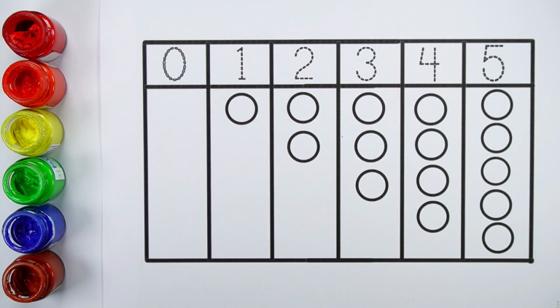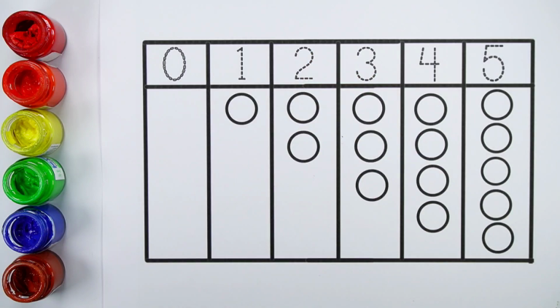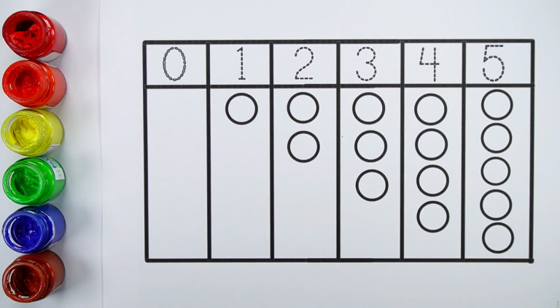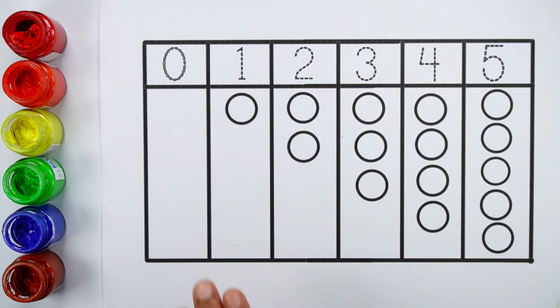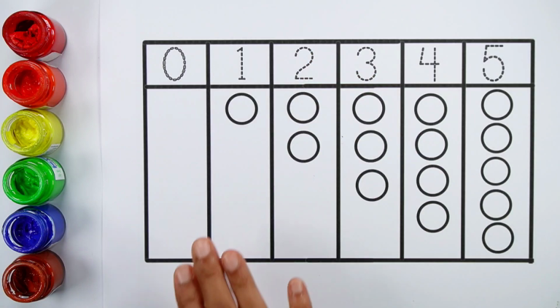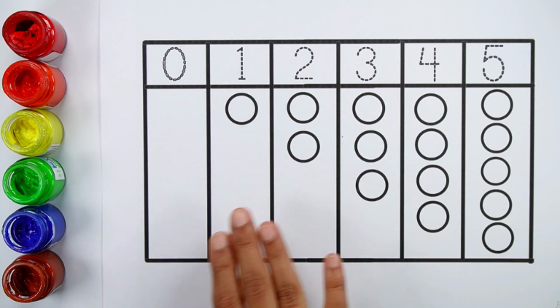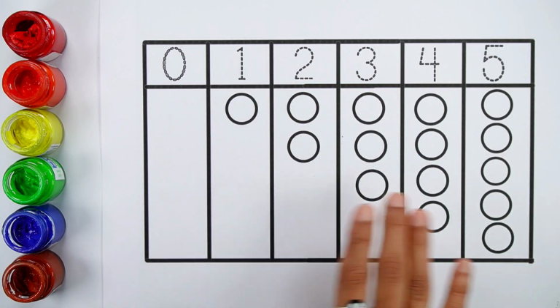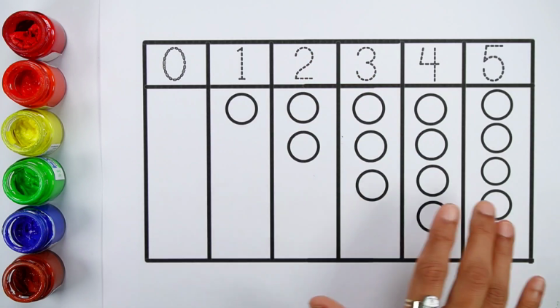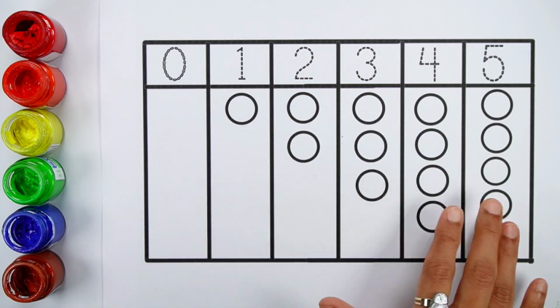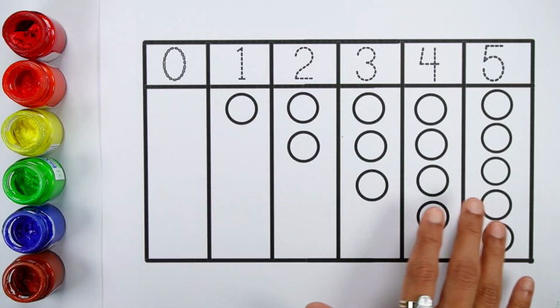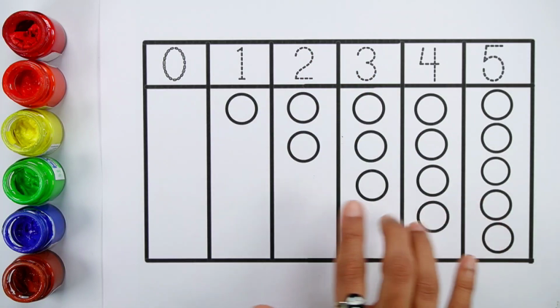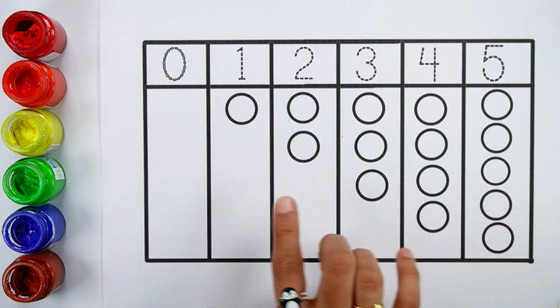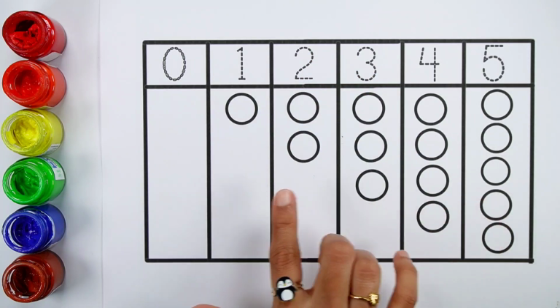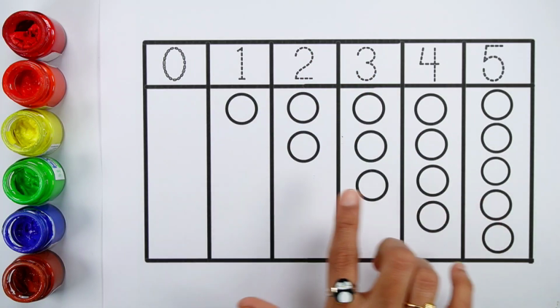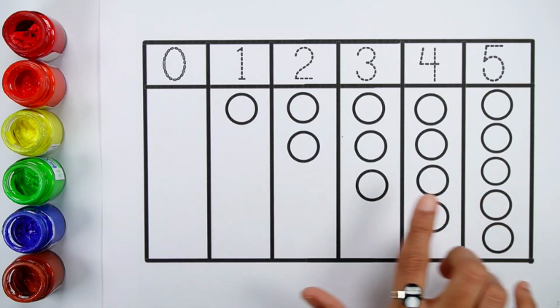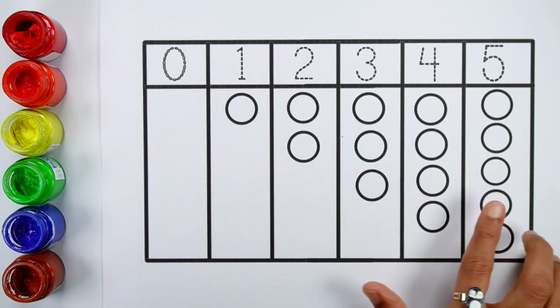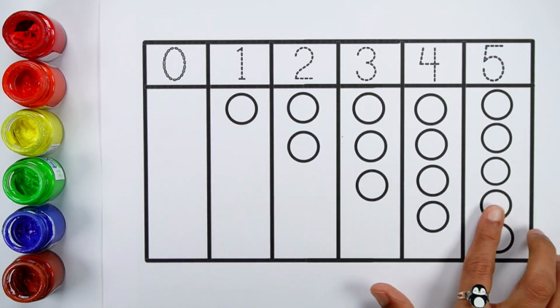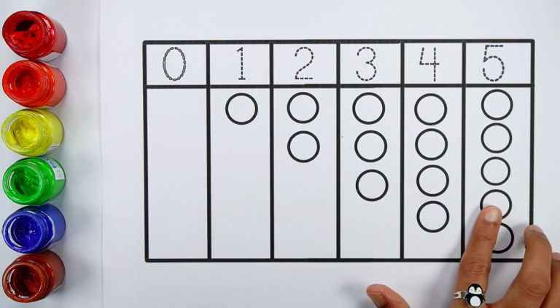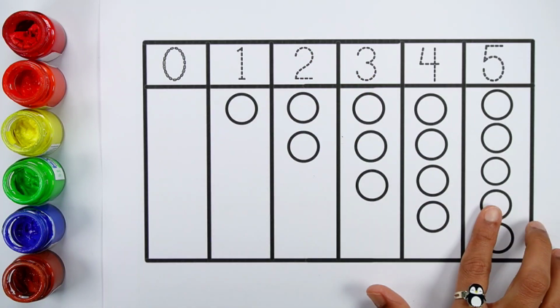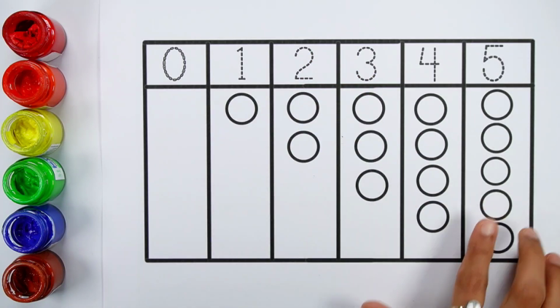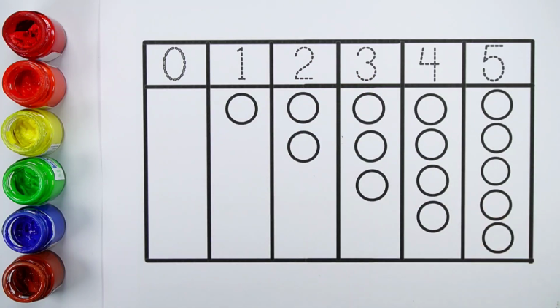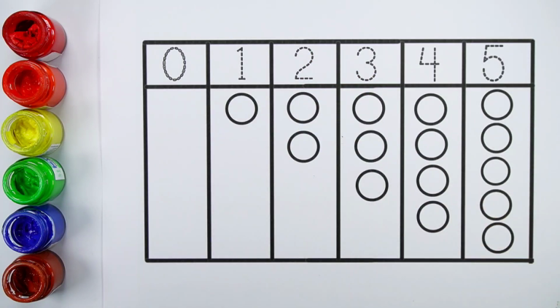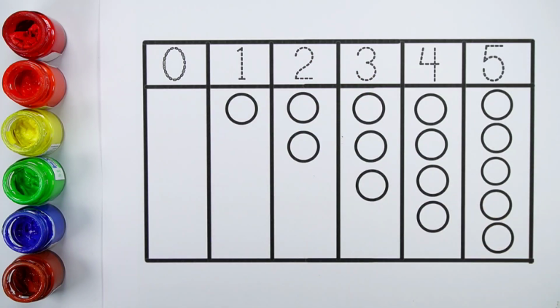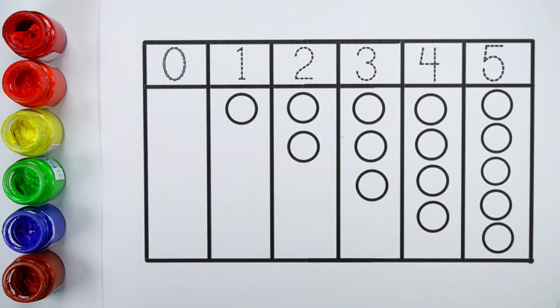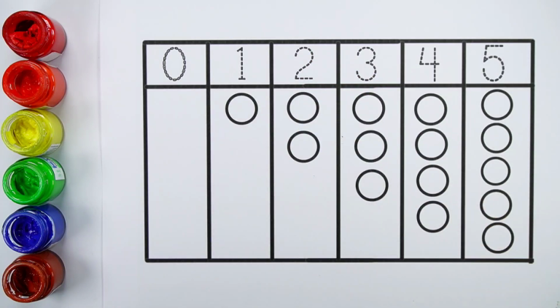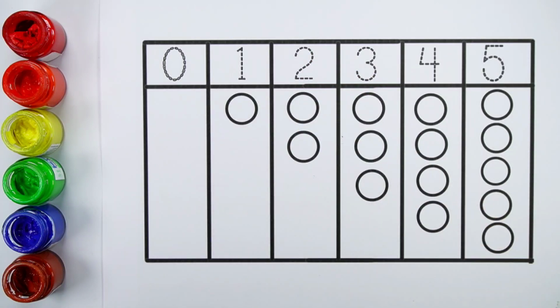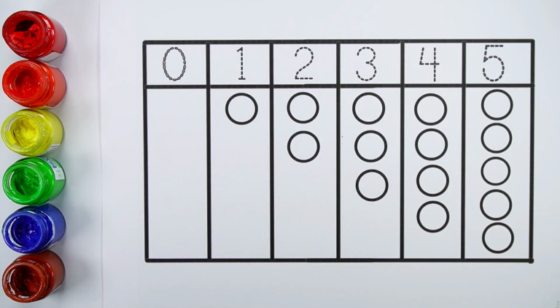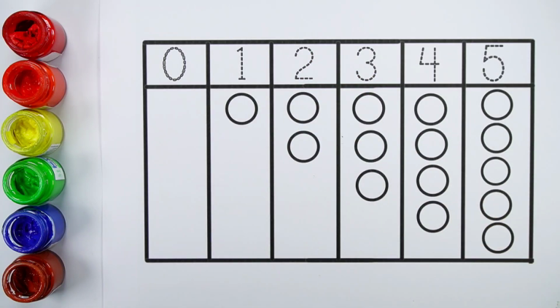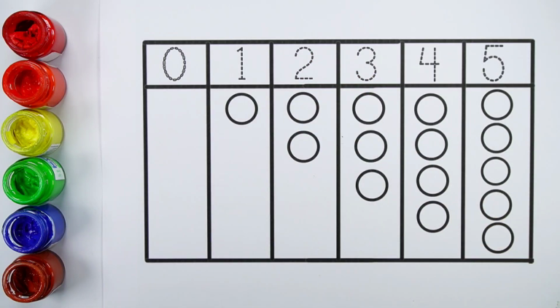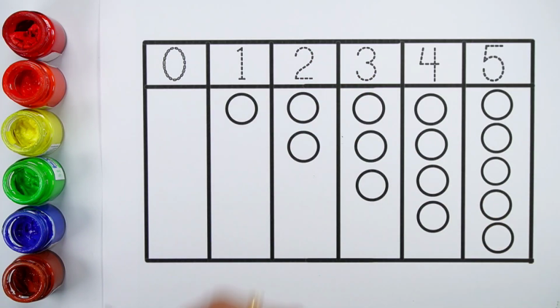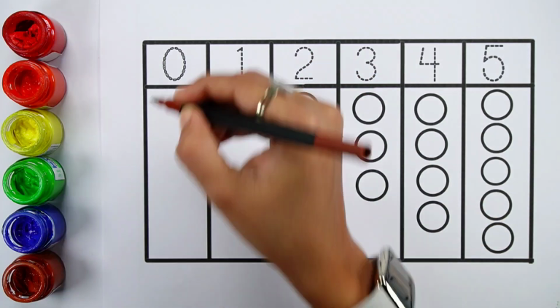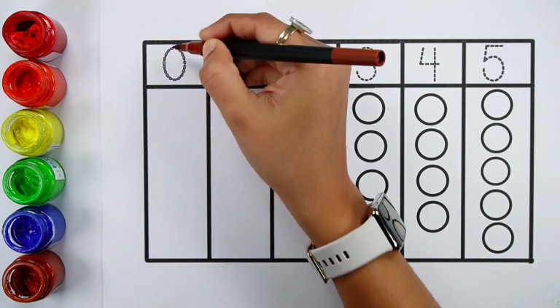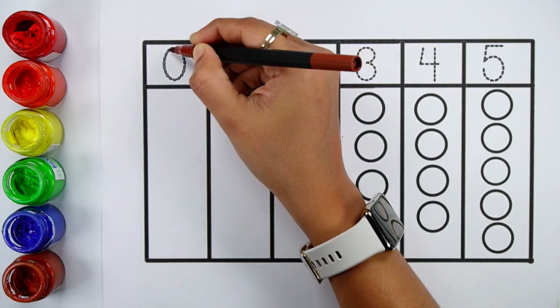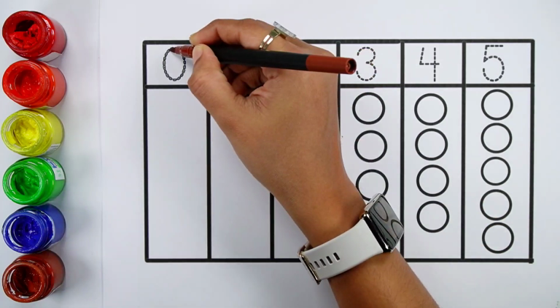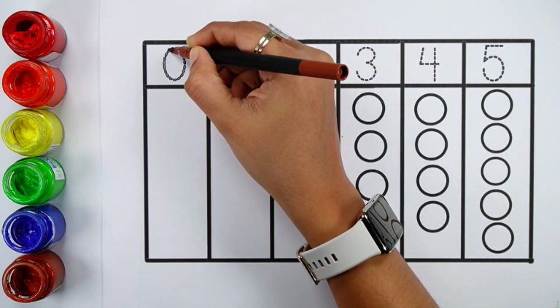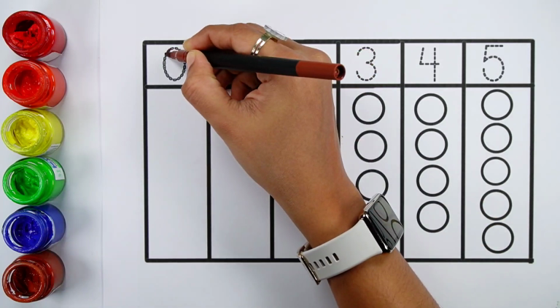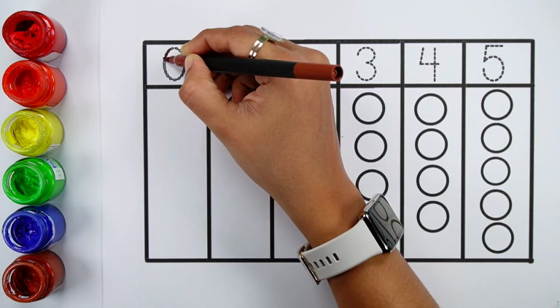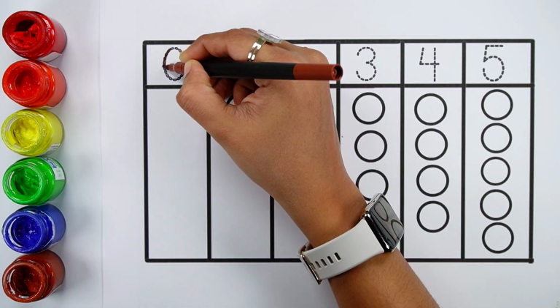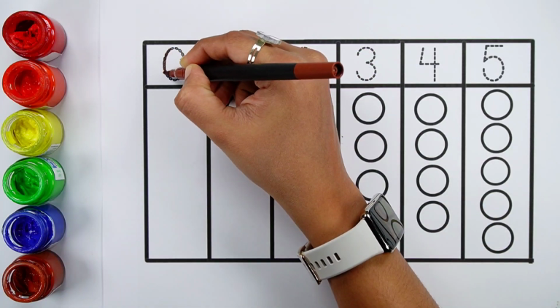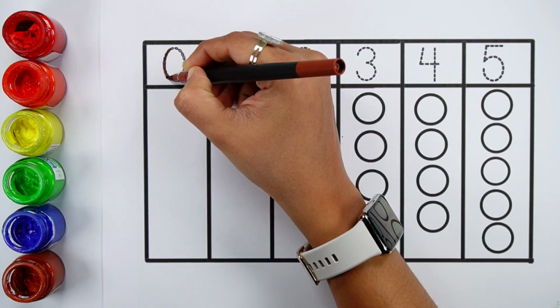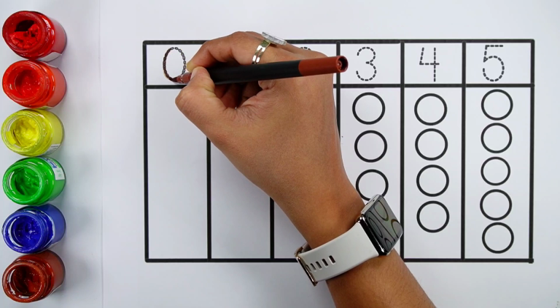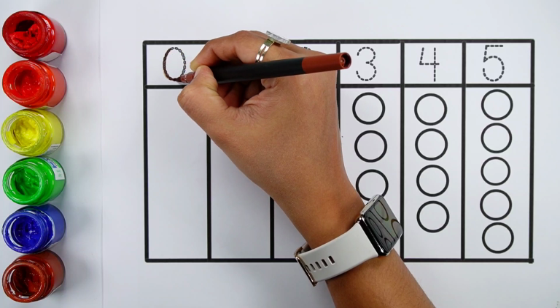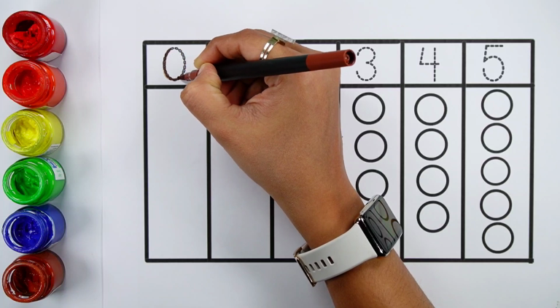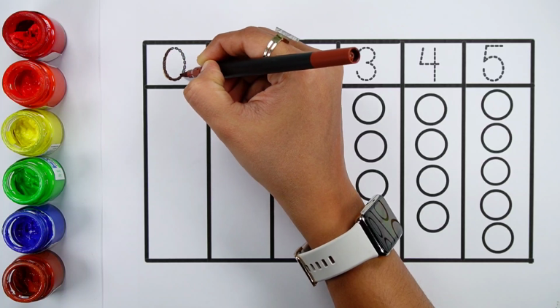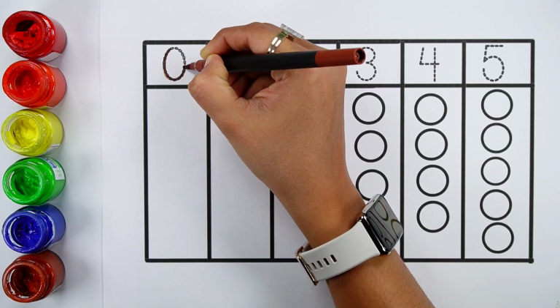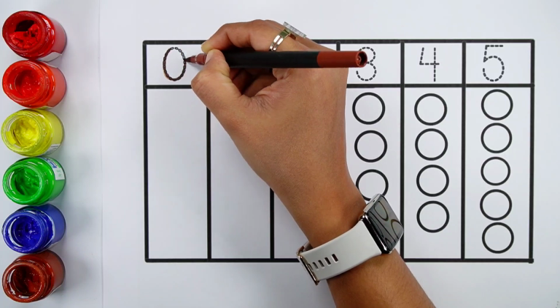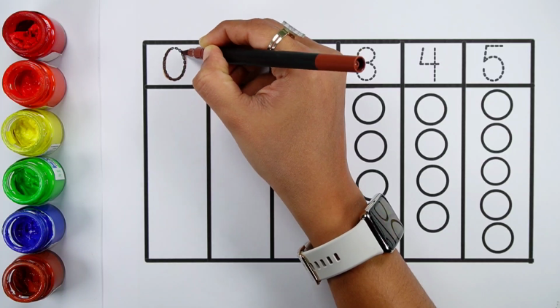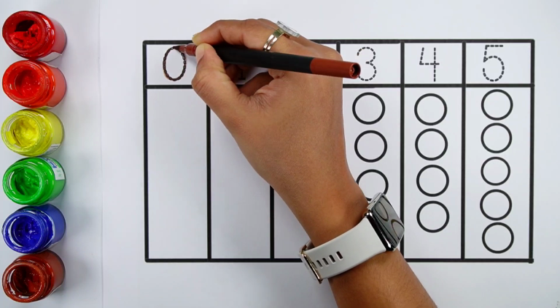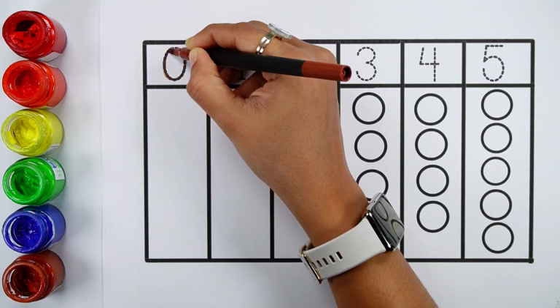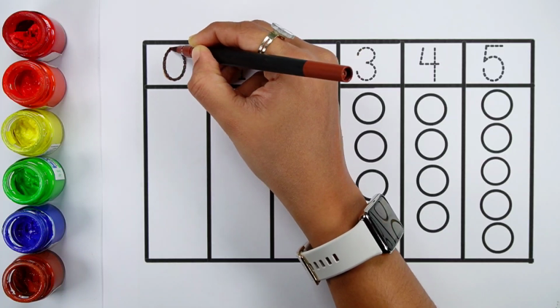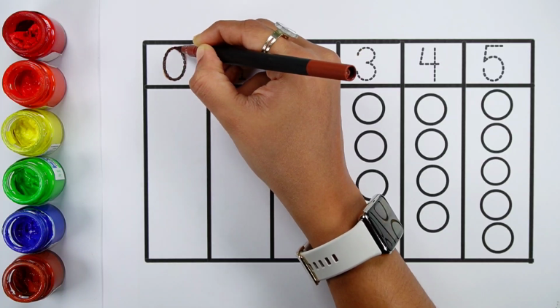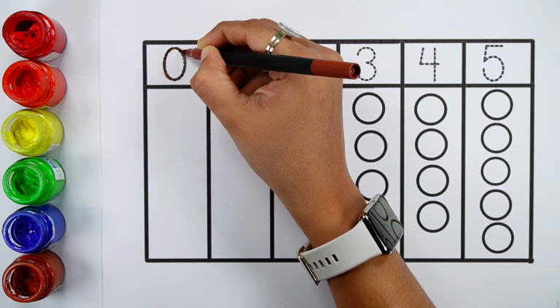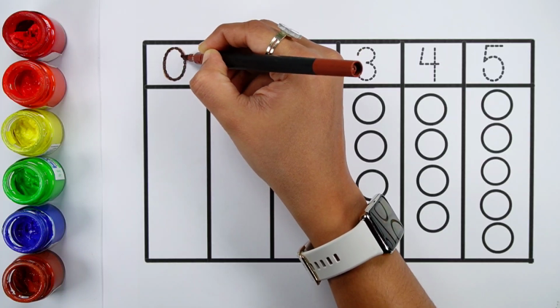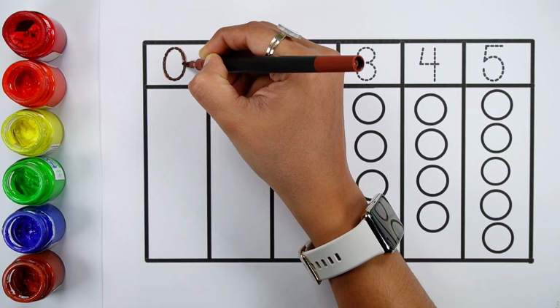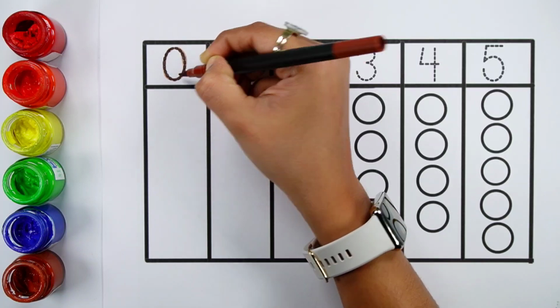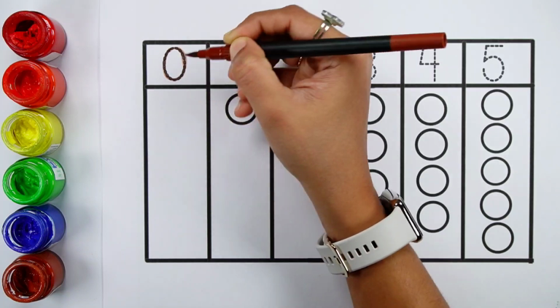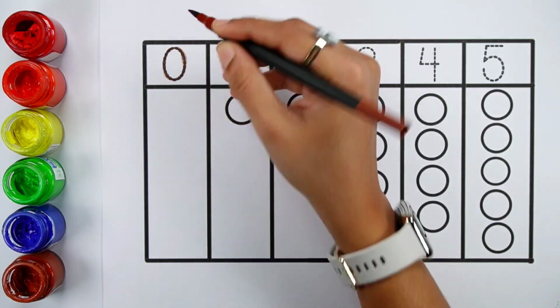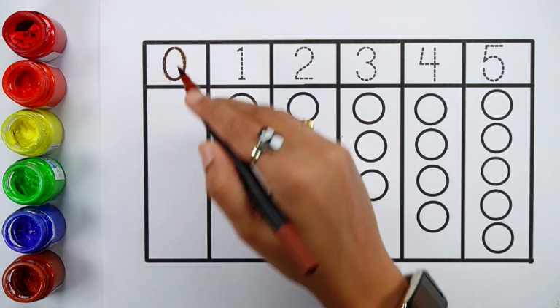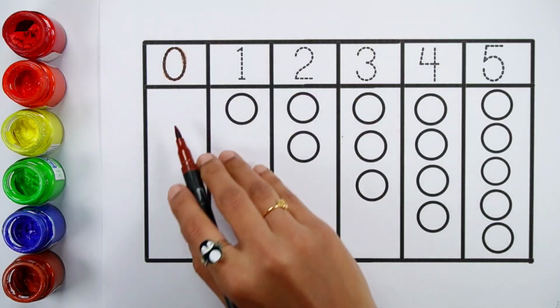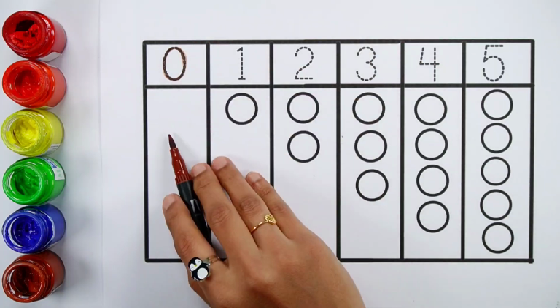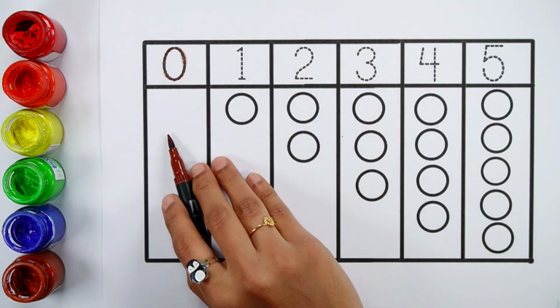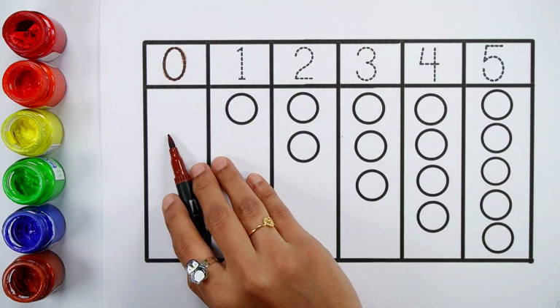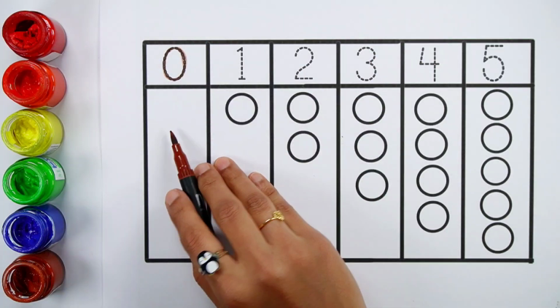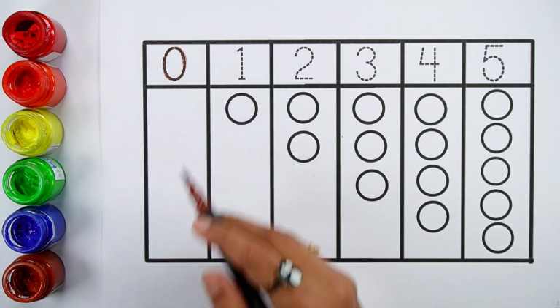Let's learn to count some numbers. Zero — zero balls.